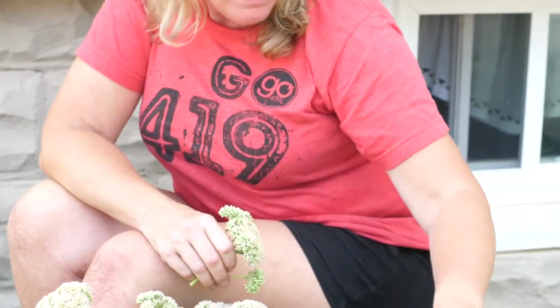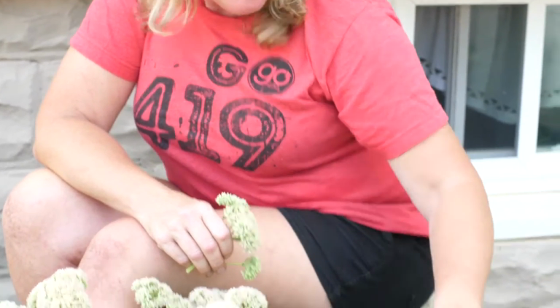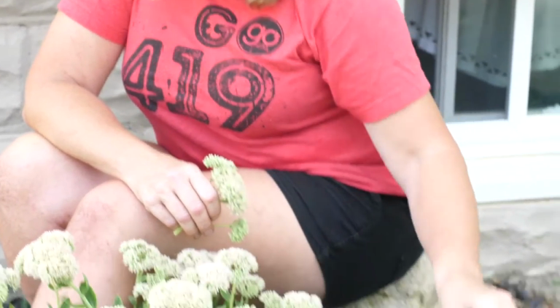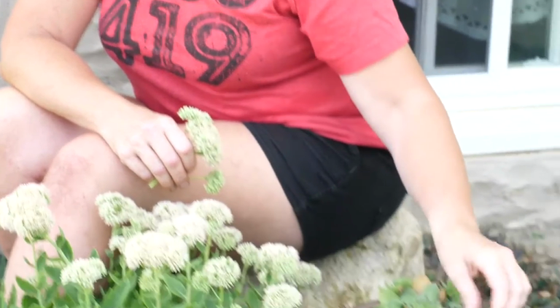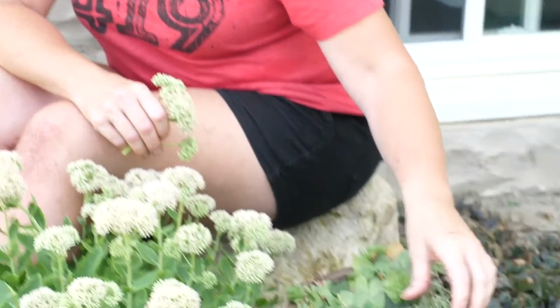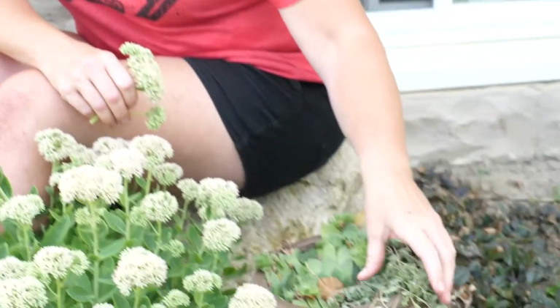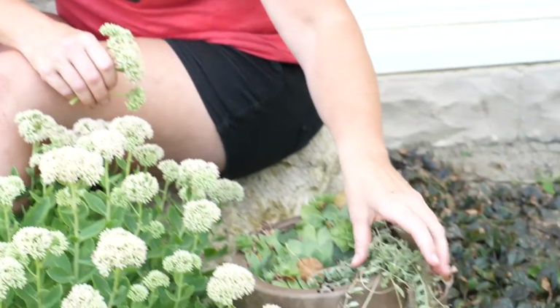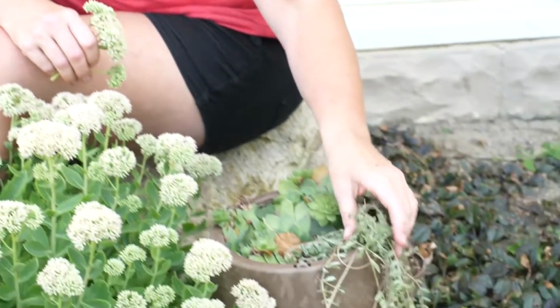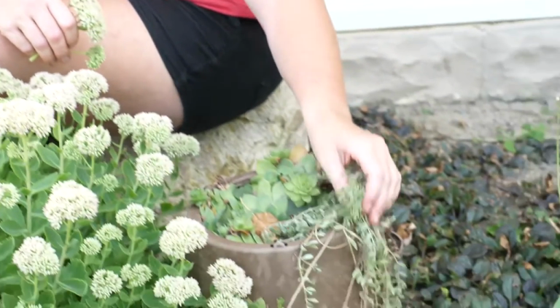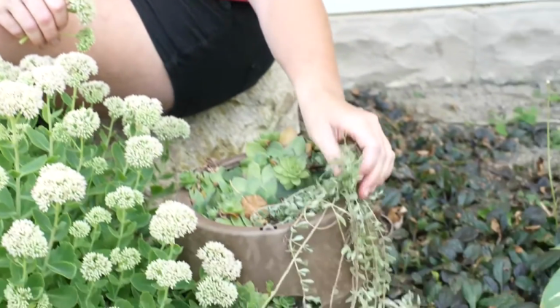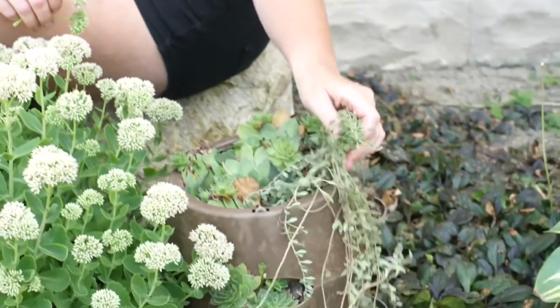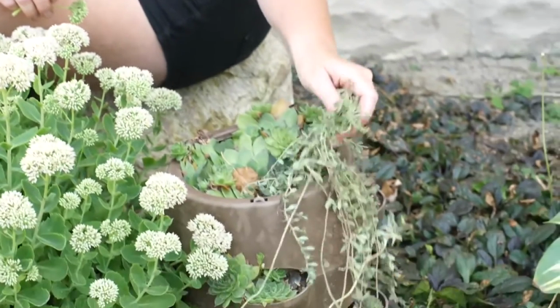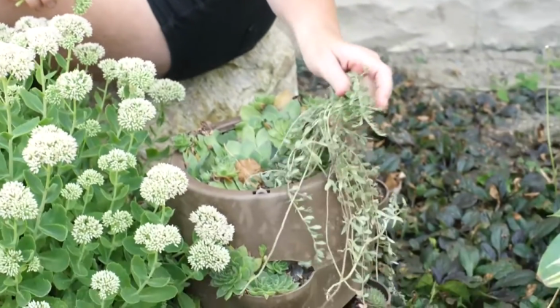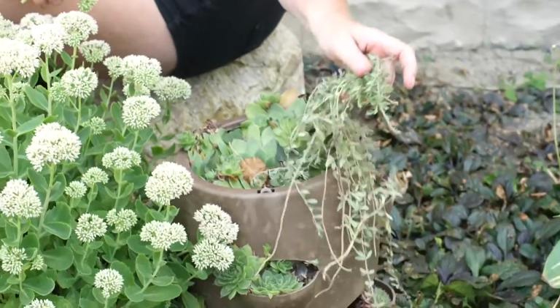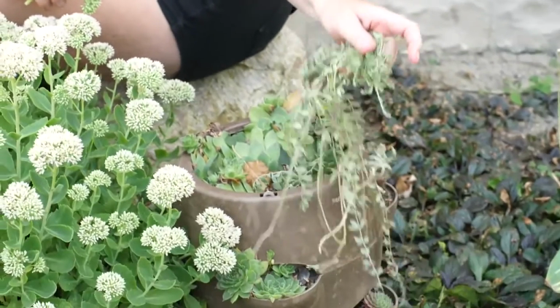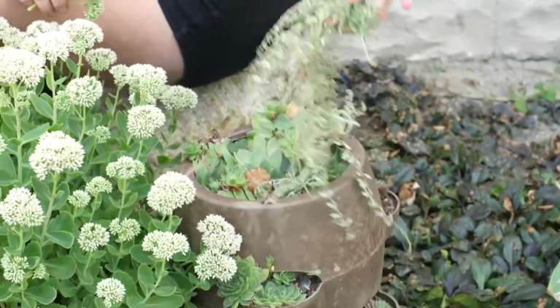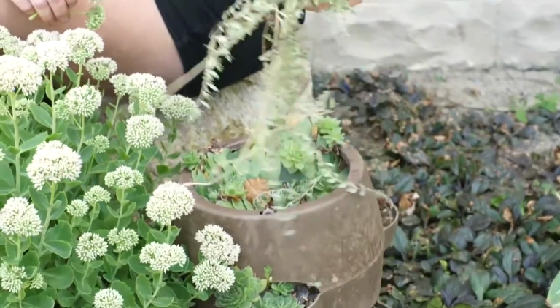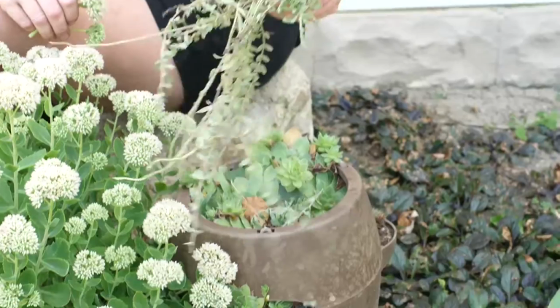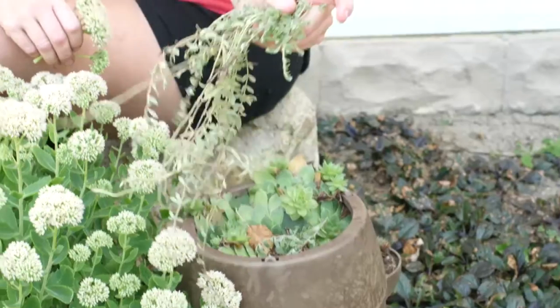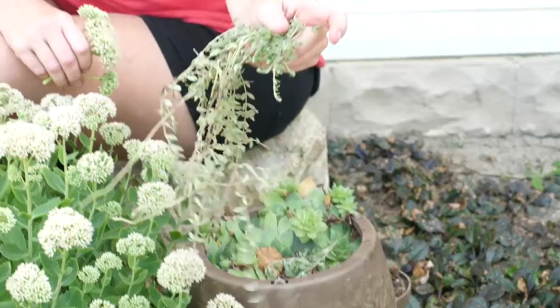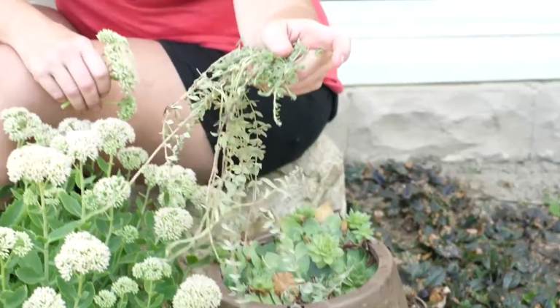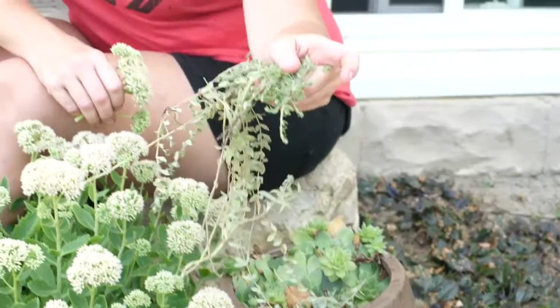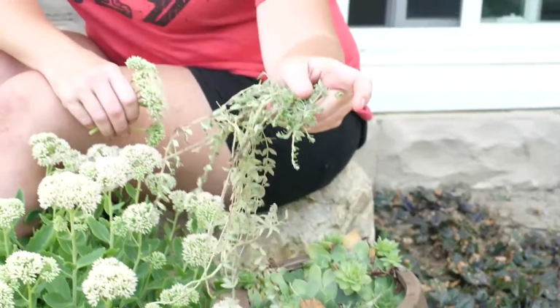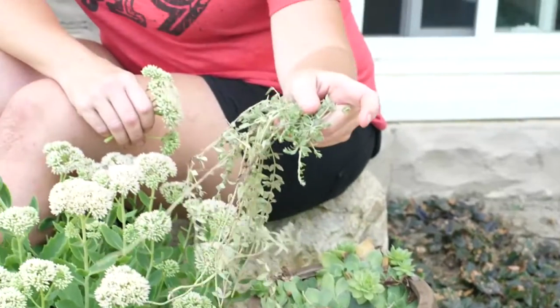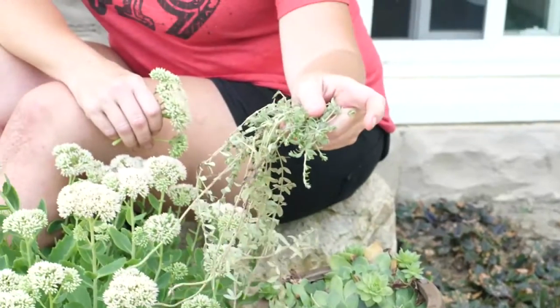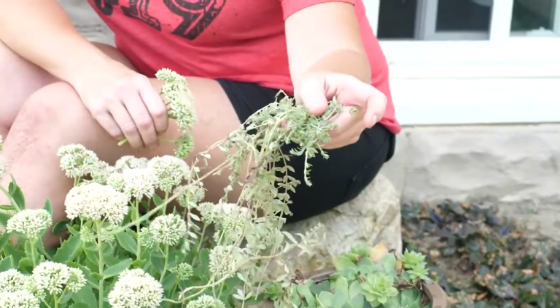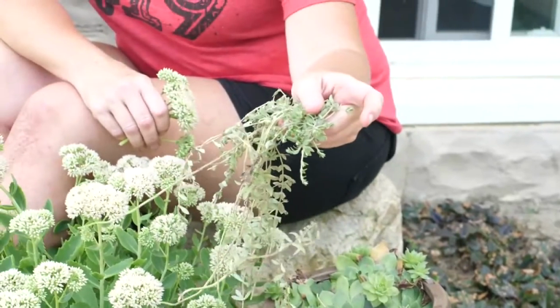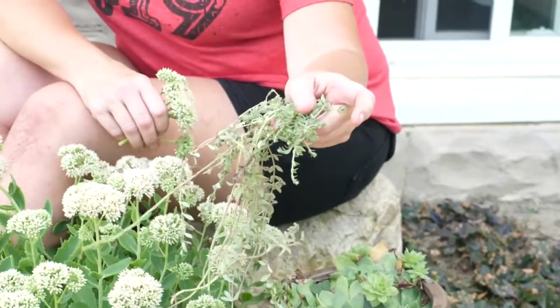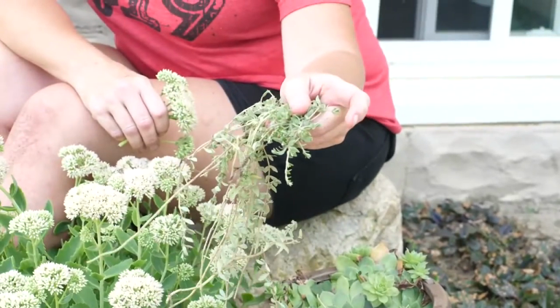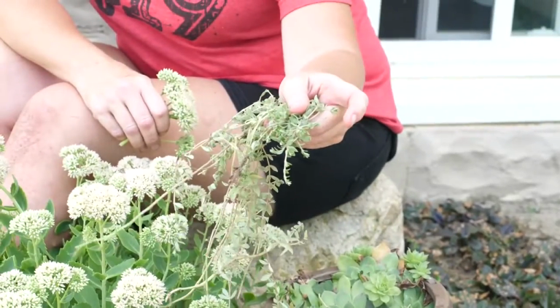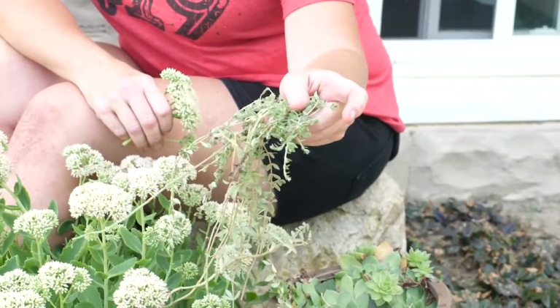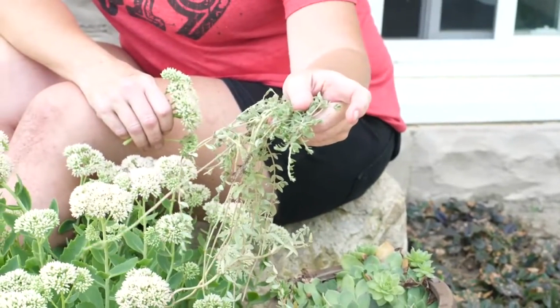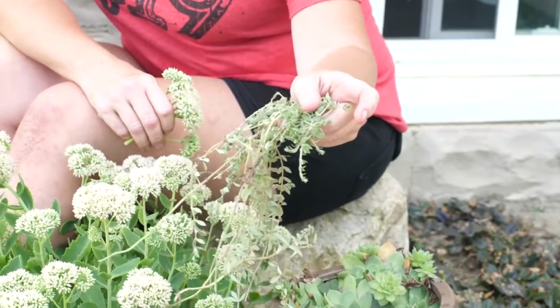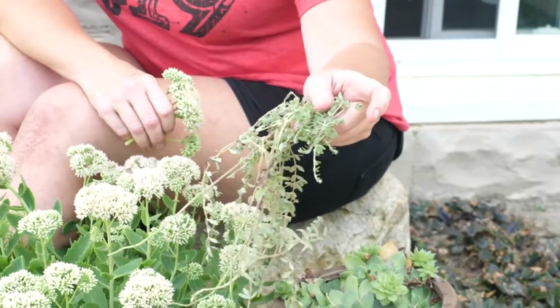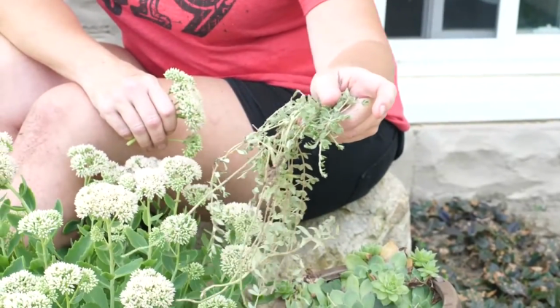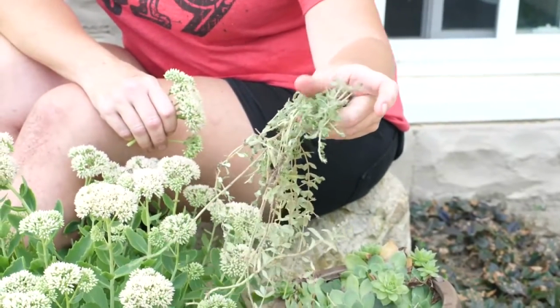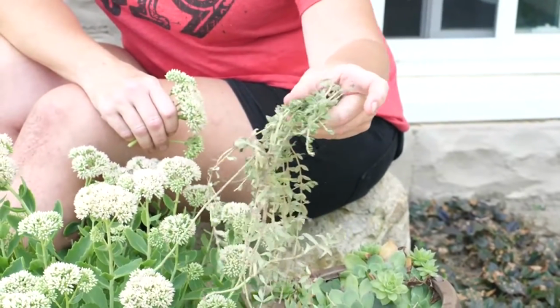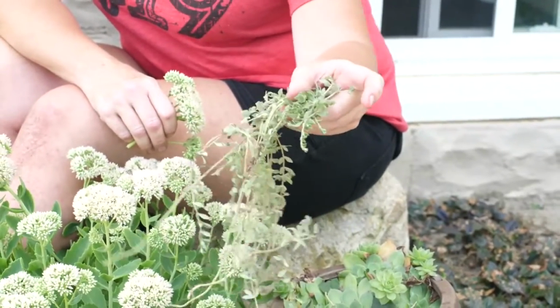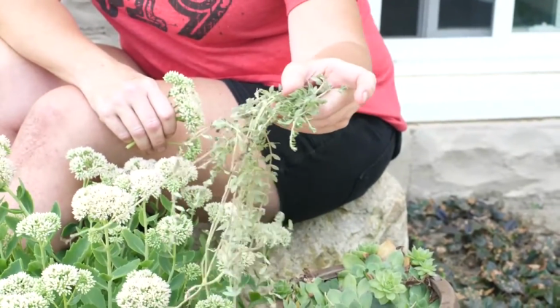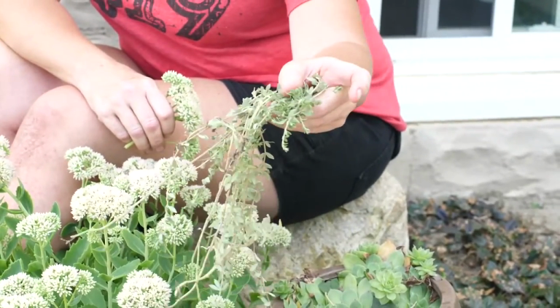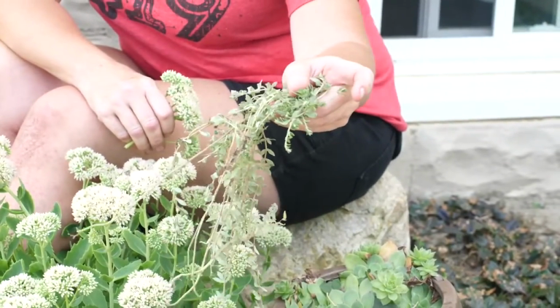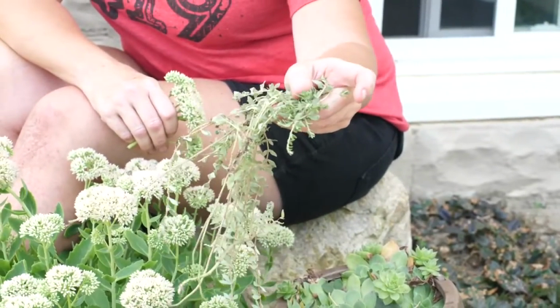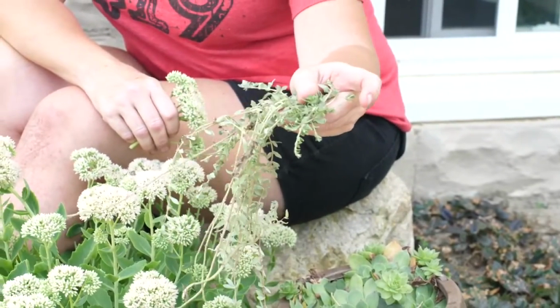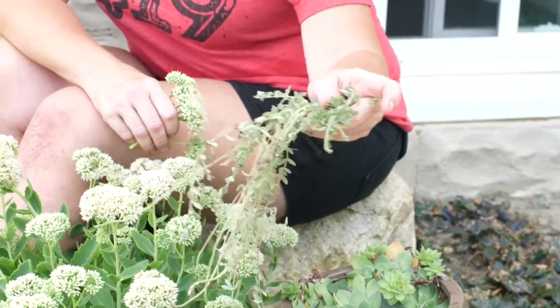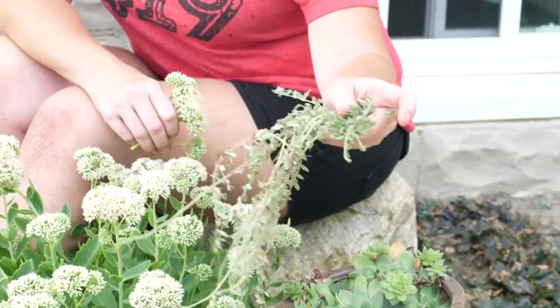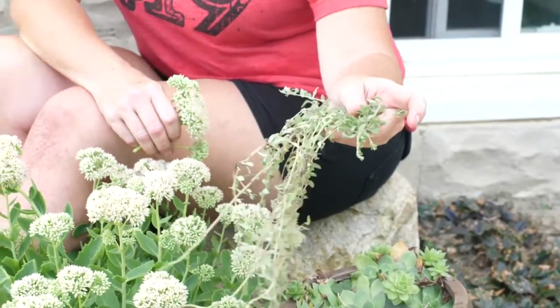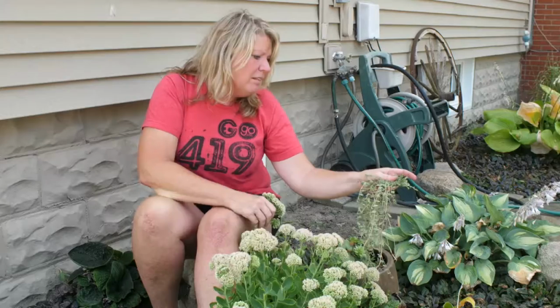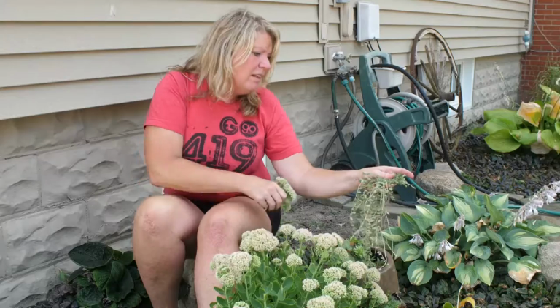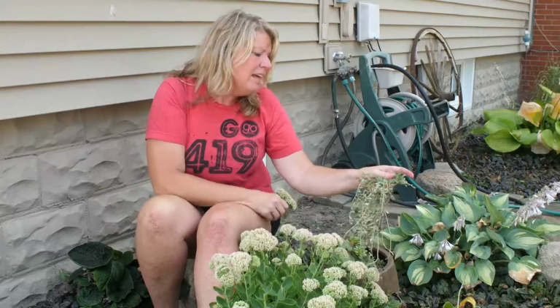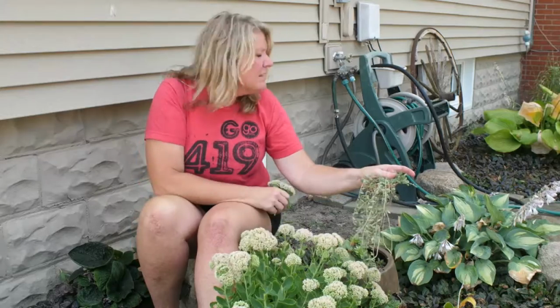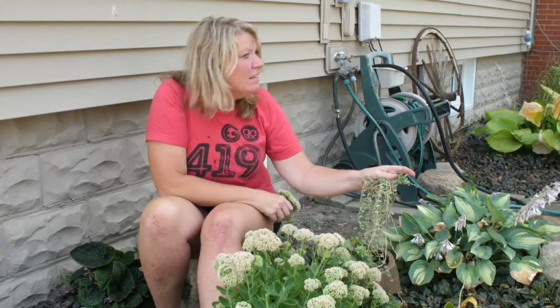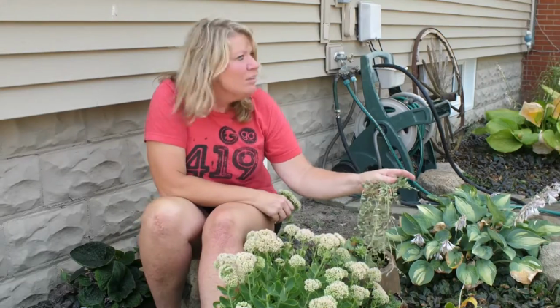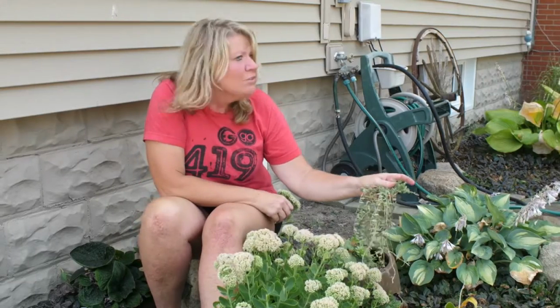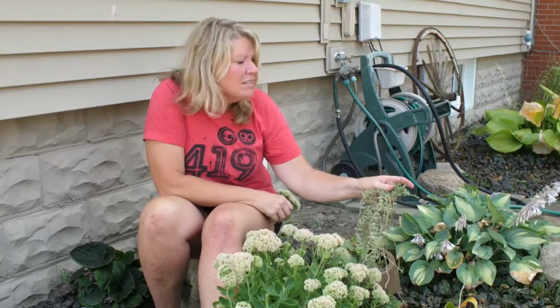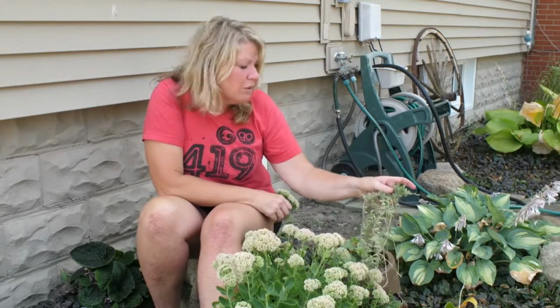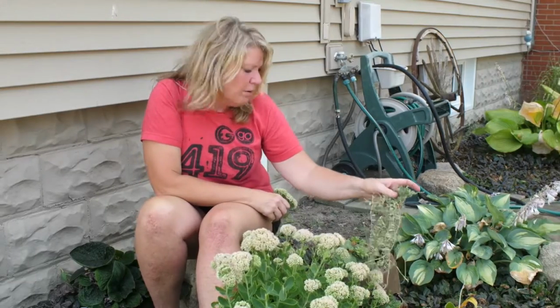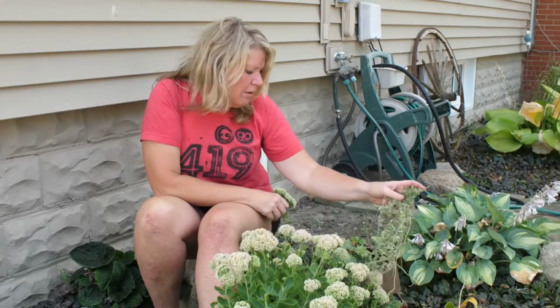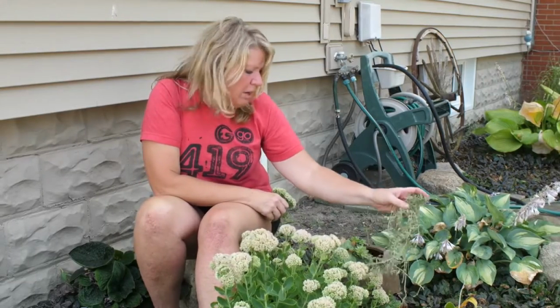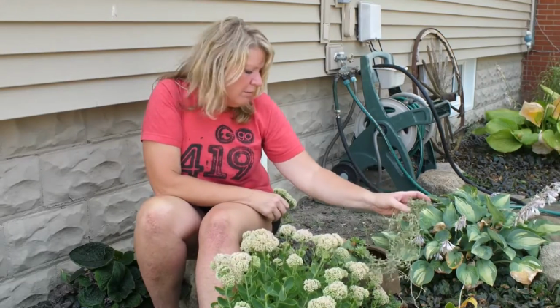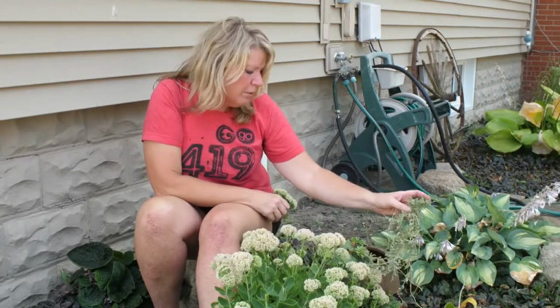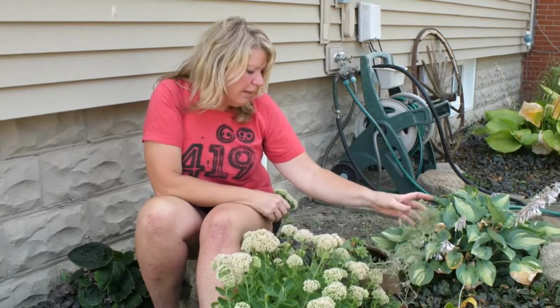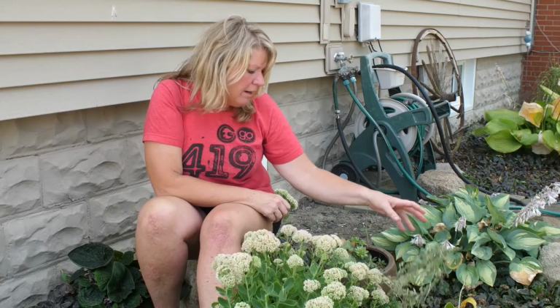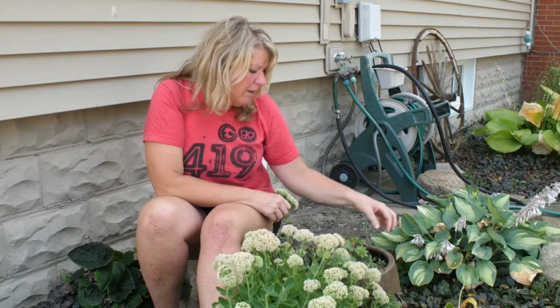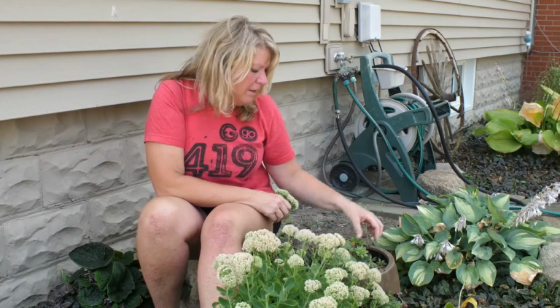You can also find succulents like this — this is also a different kind of sedum. It's a trailing sedum that I like to use as a ground cover in my garden.